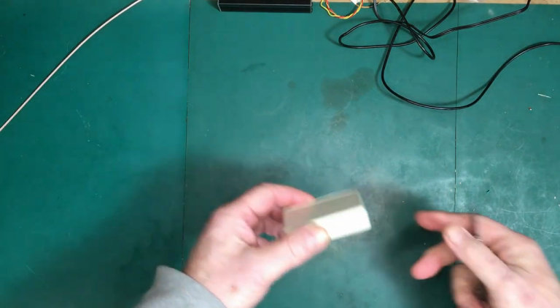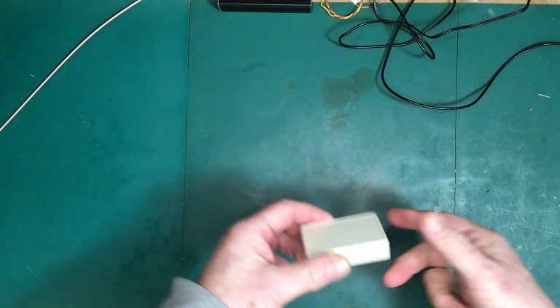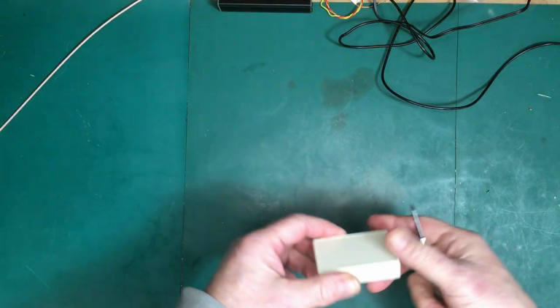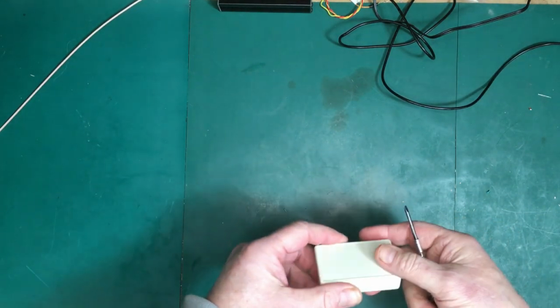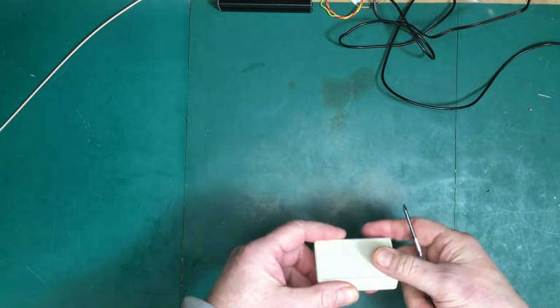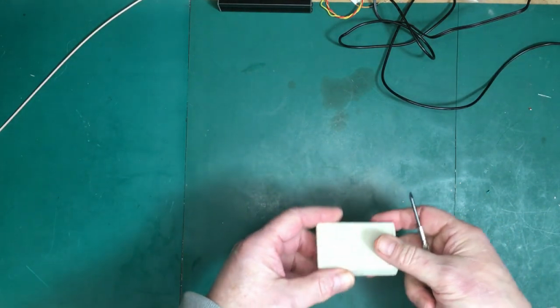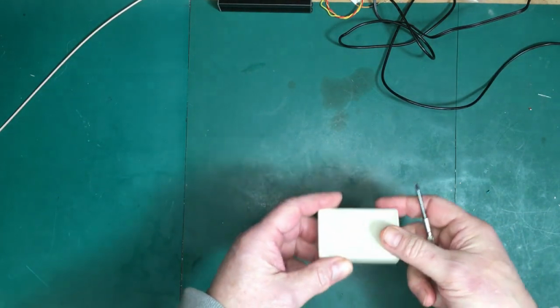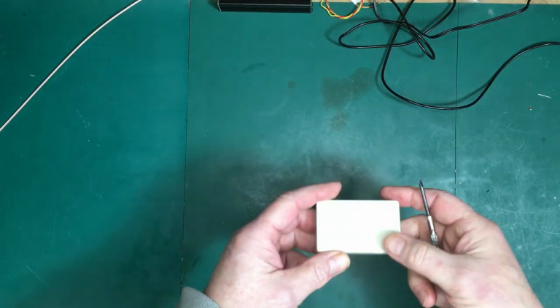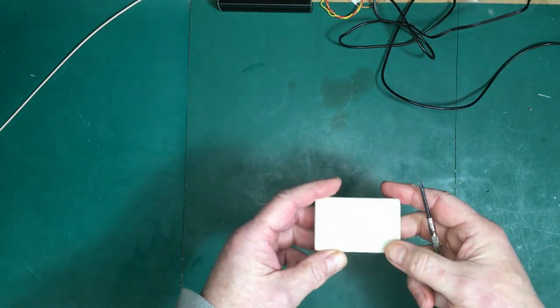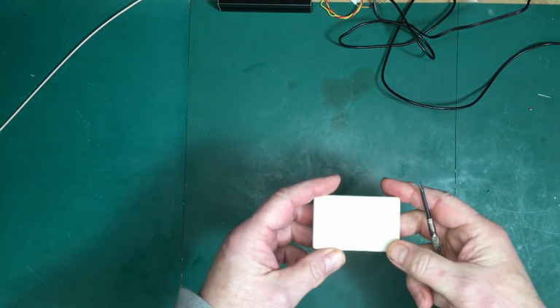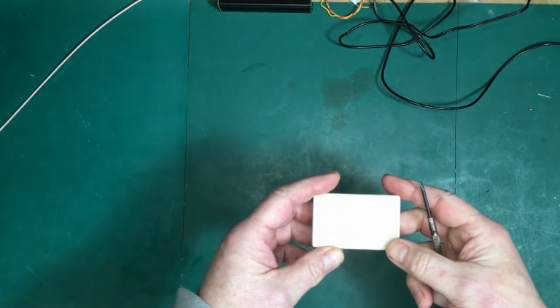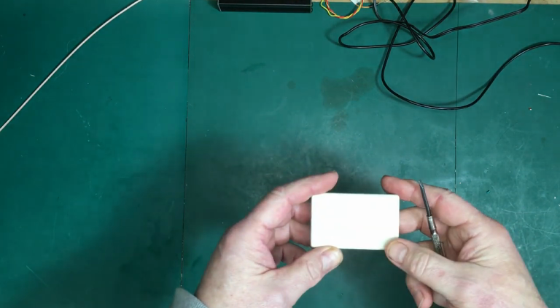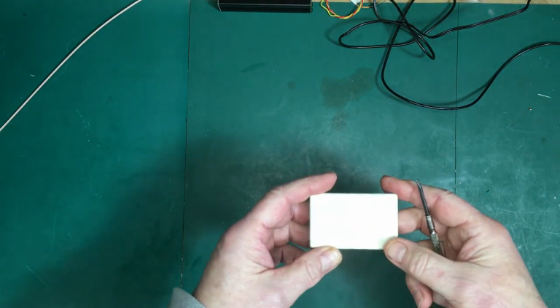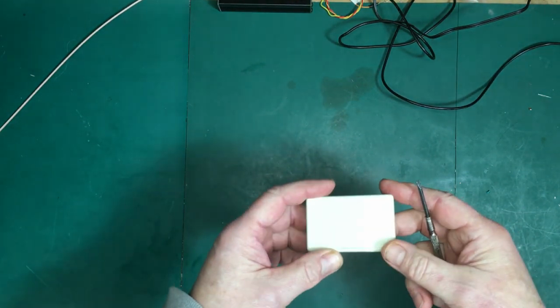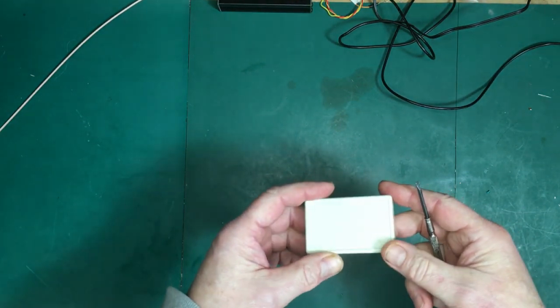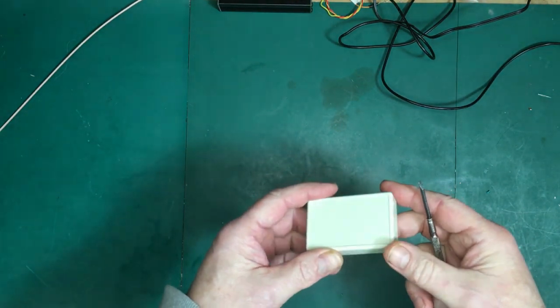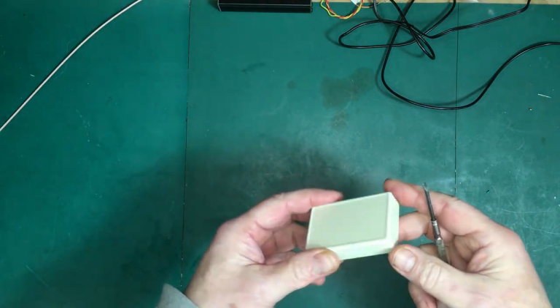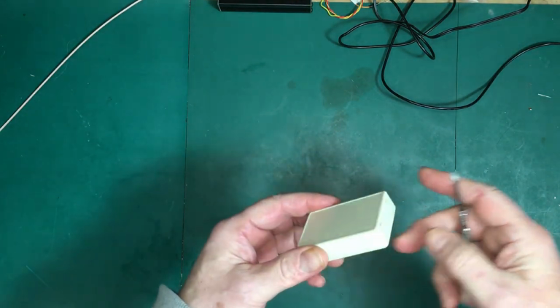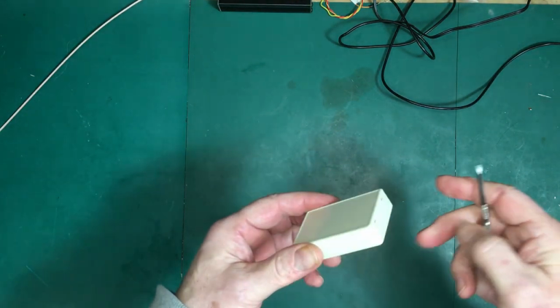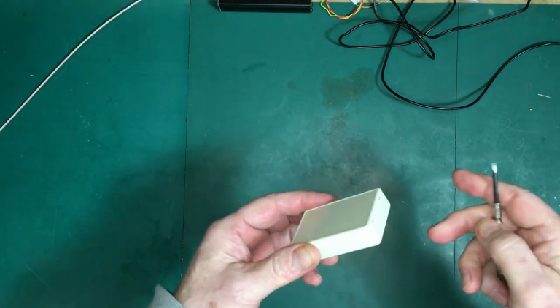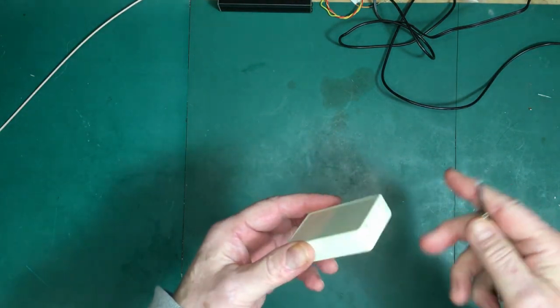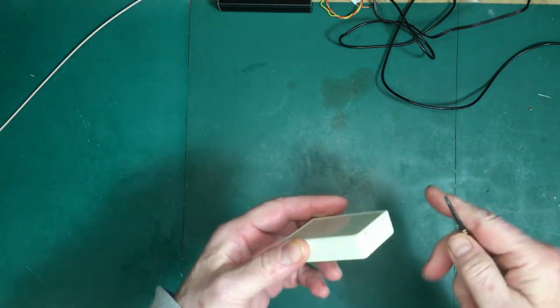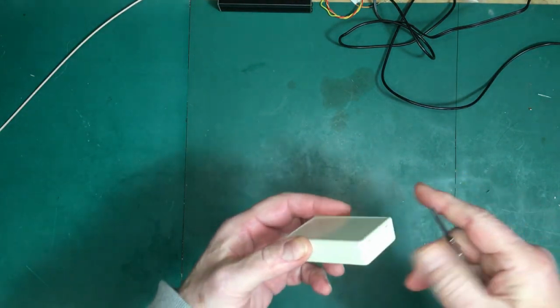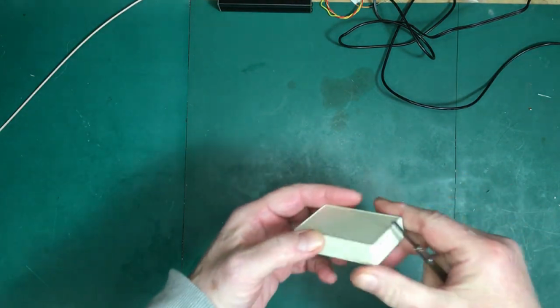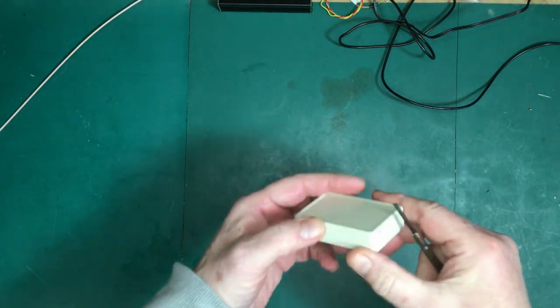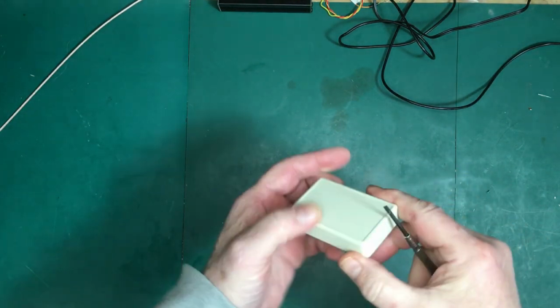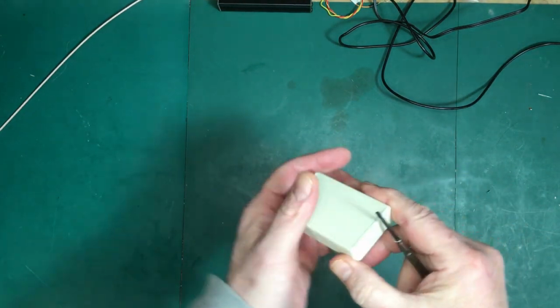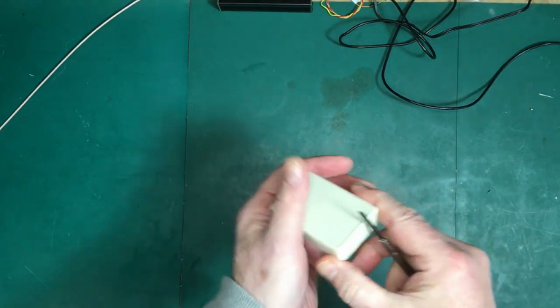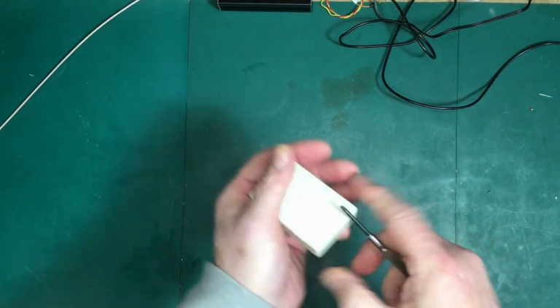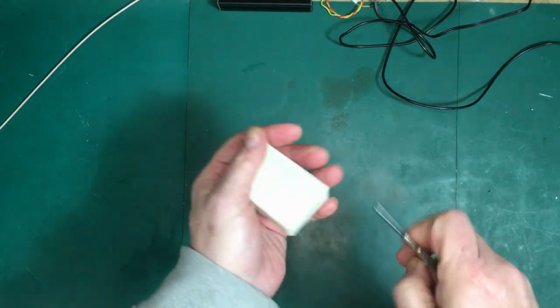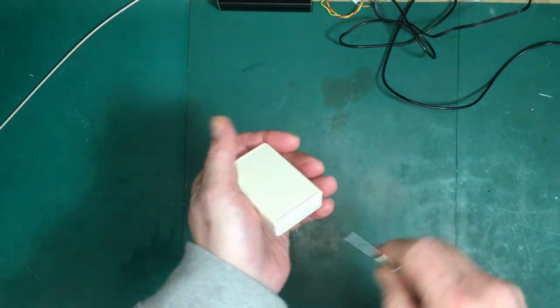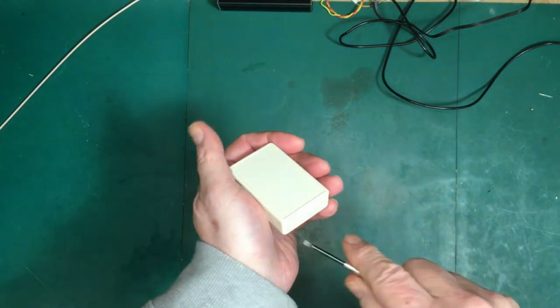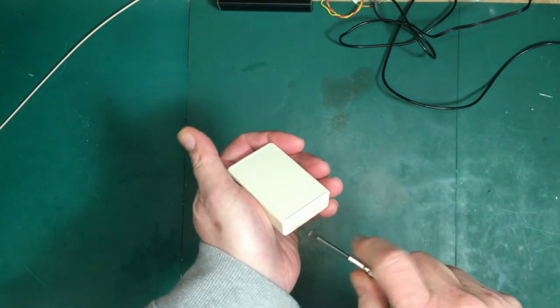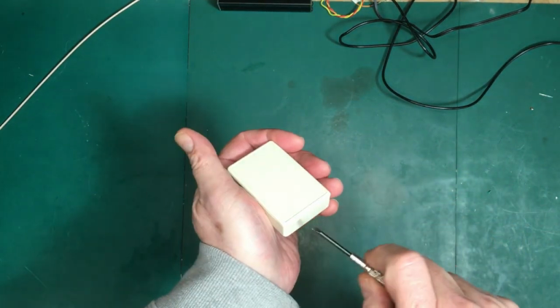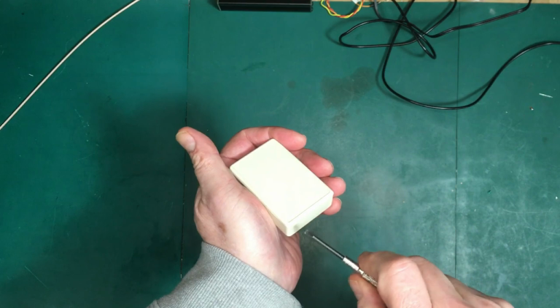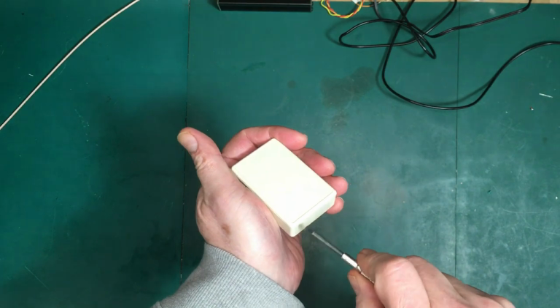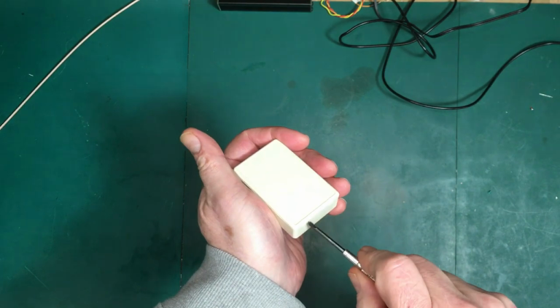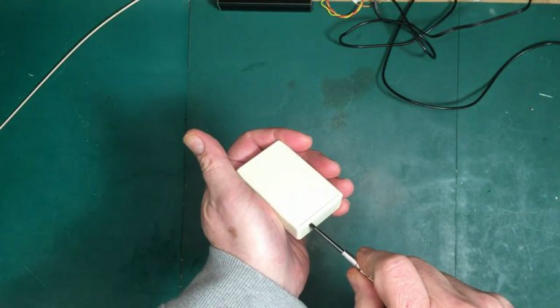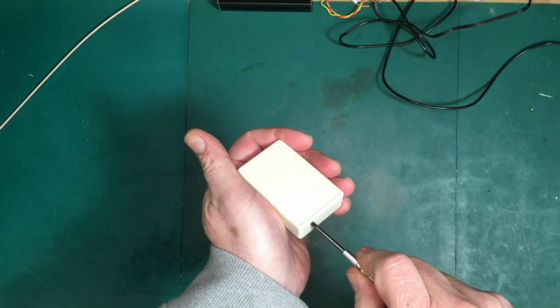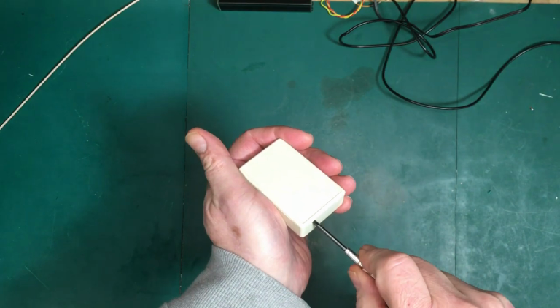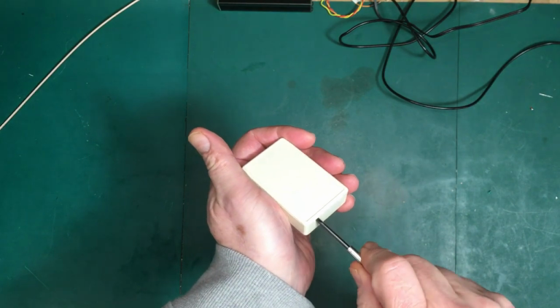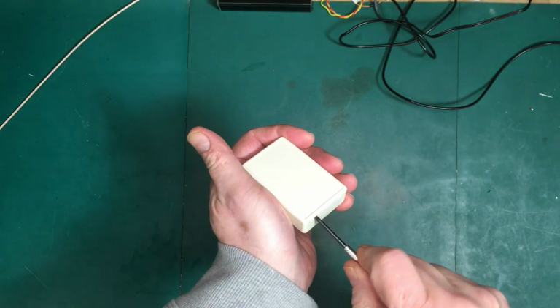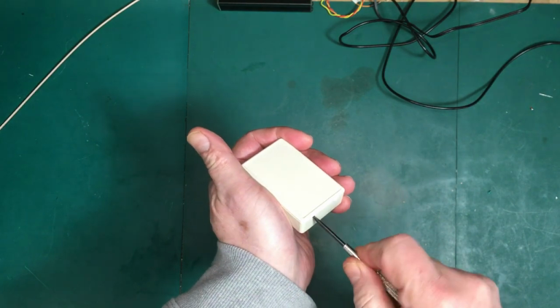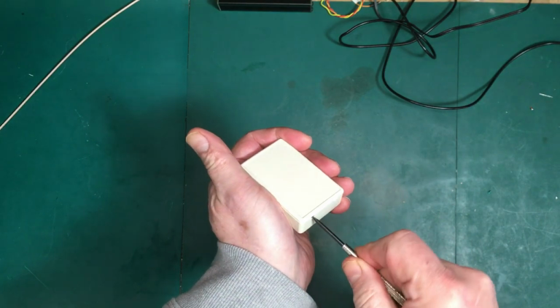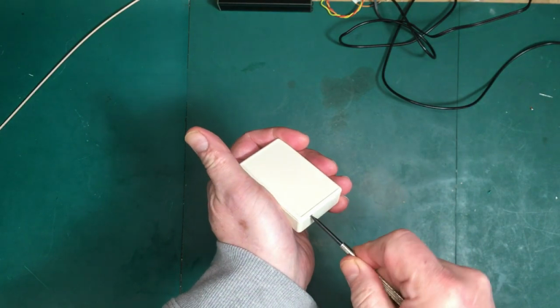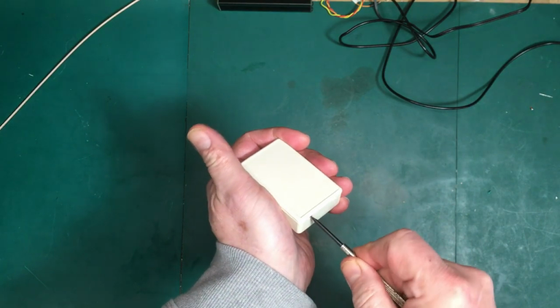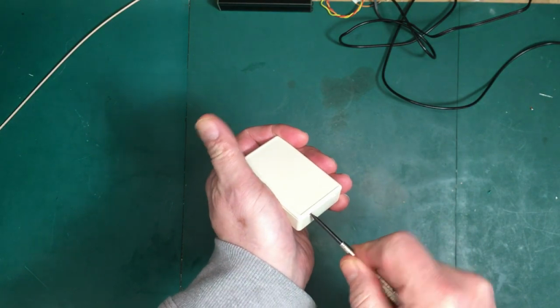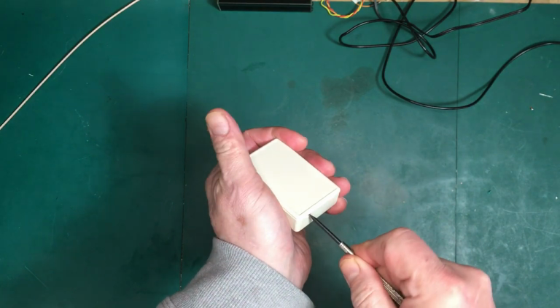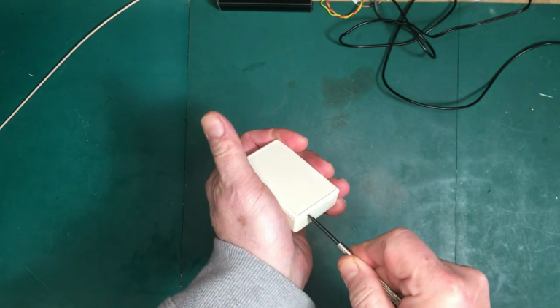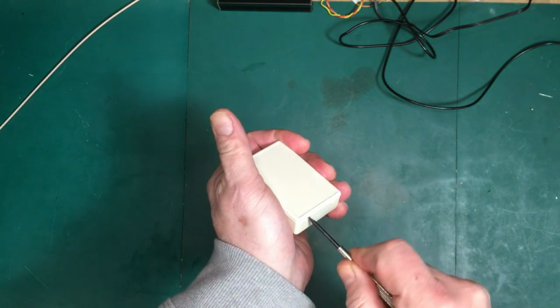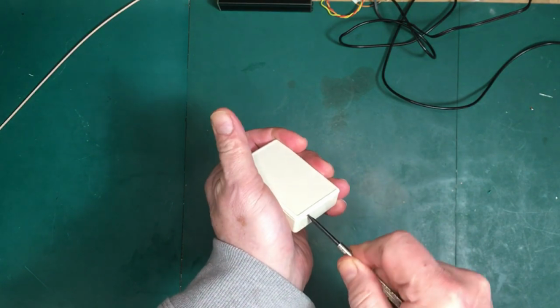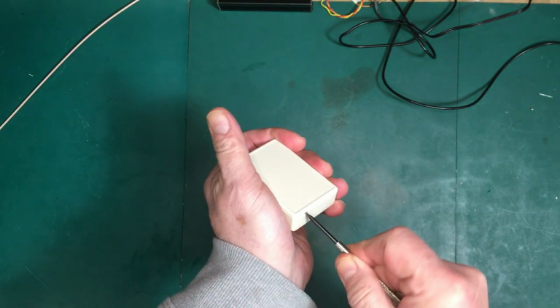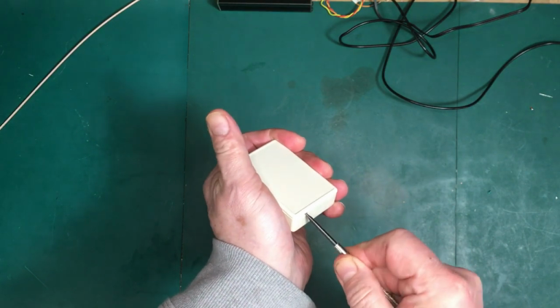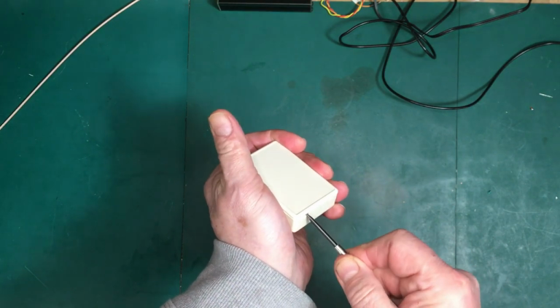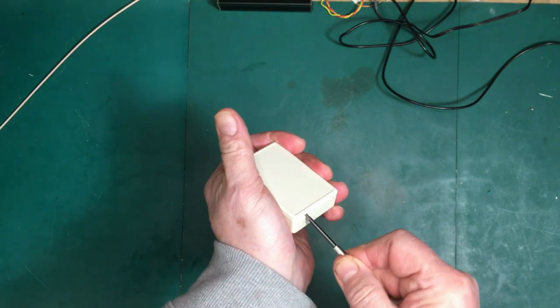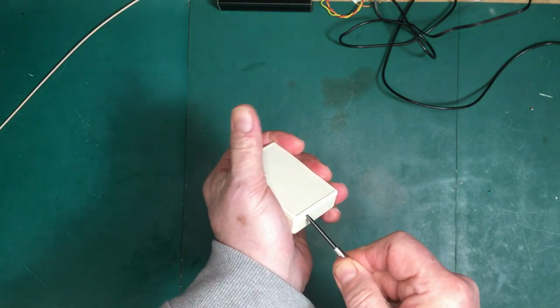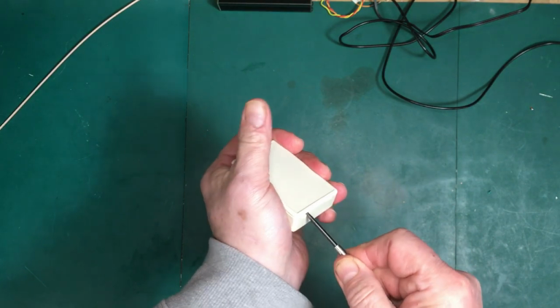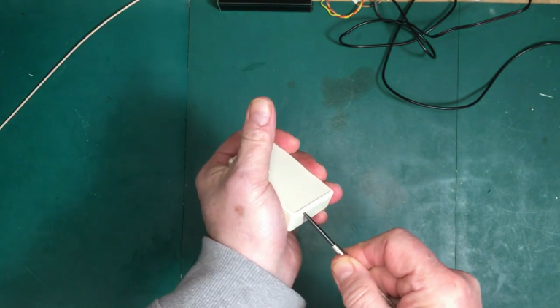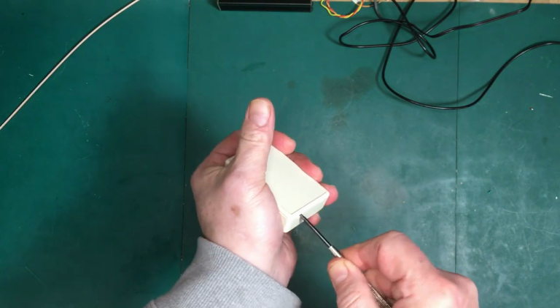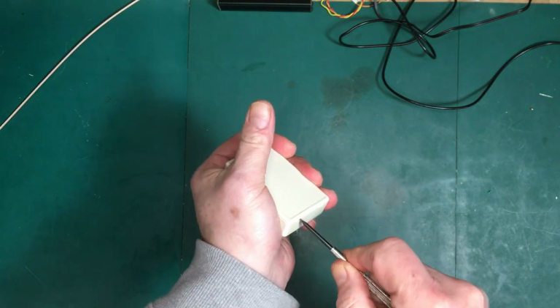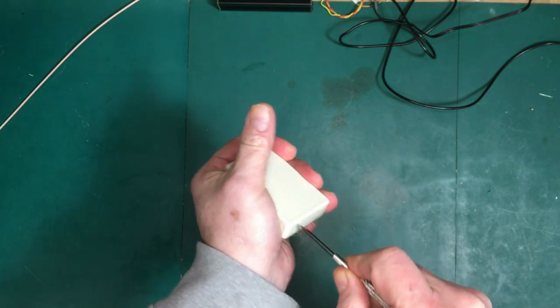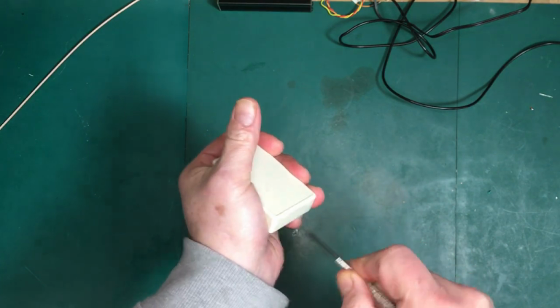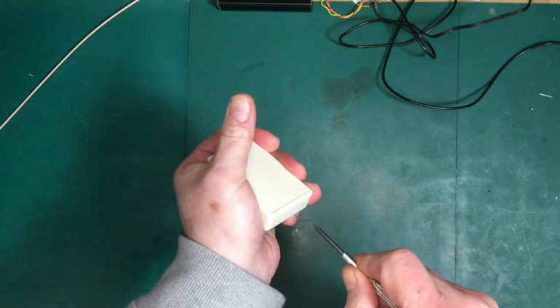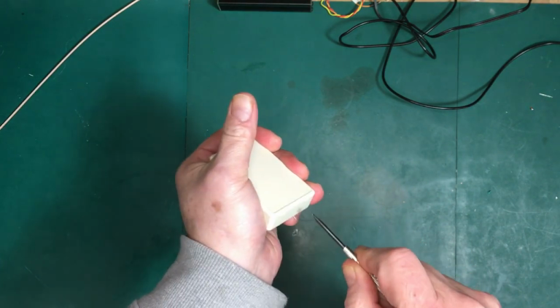Hello again folks. What I got here is a little project box. I'm going to put in a little project.